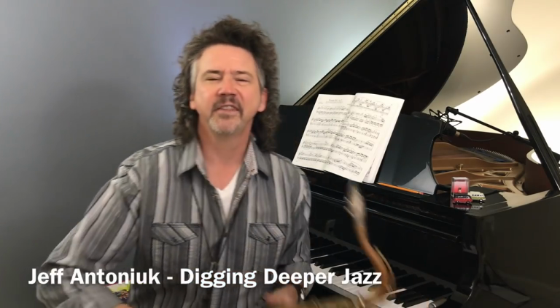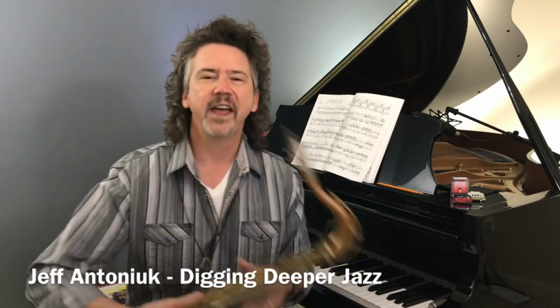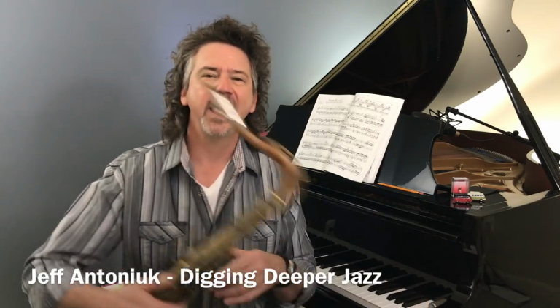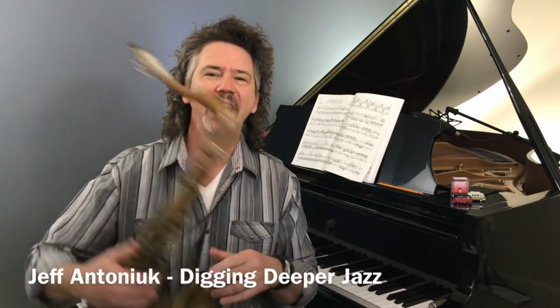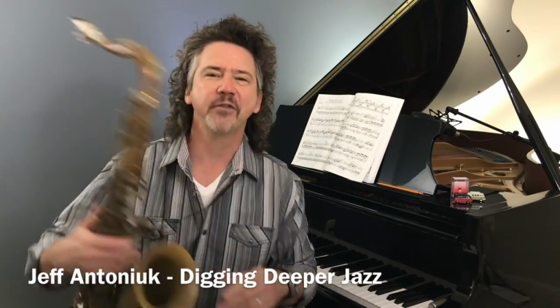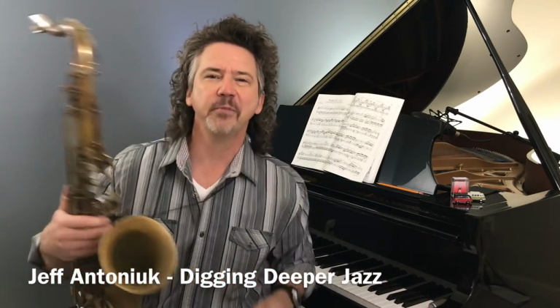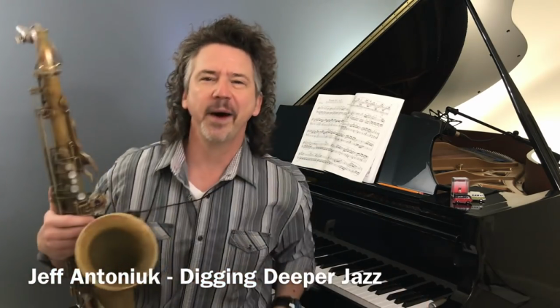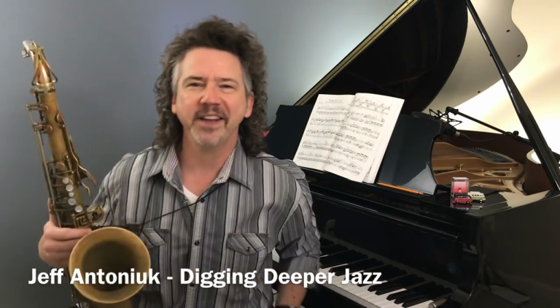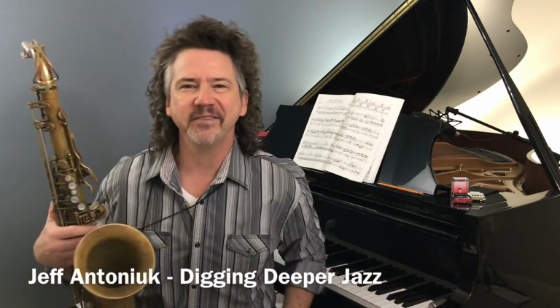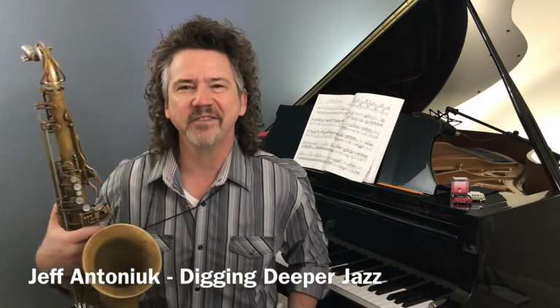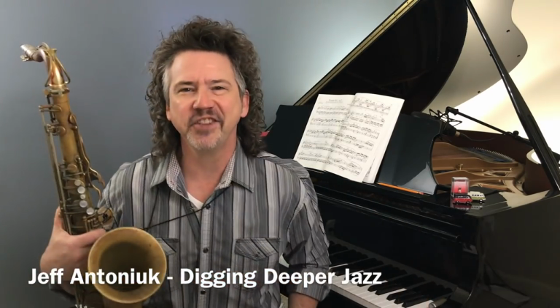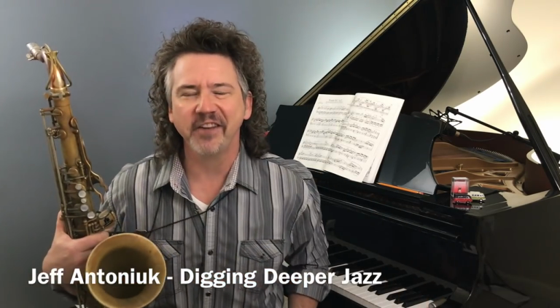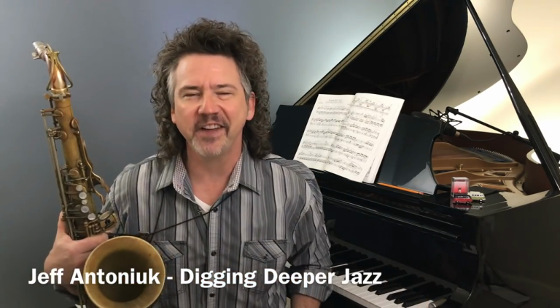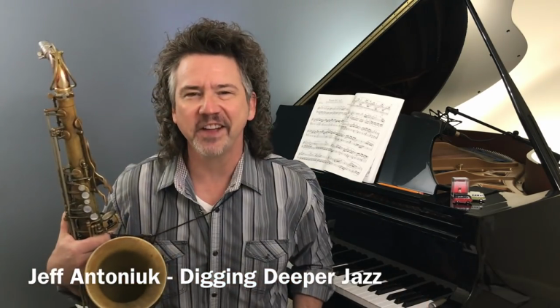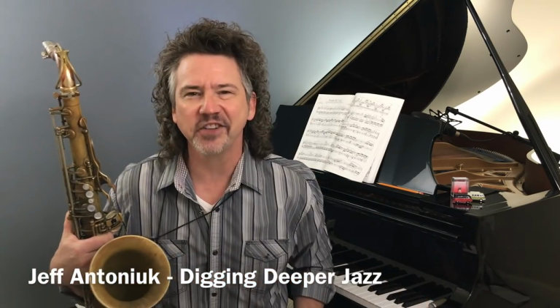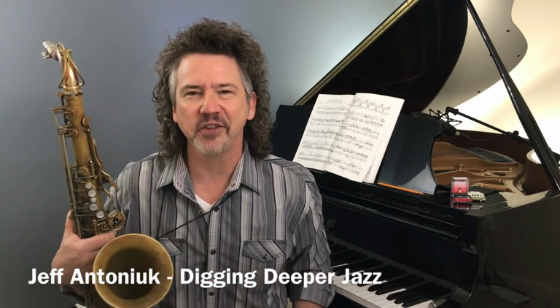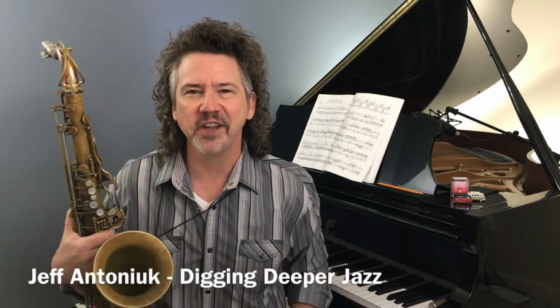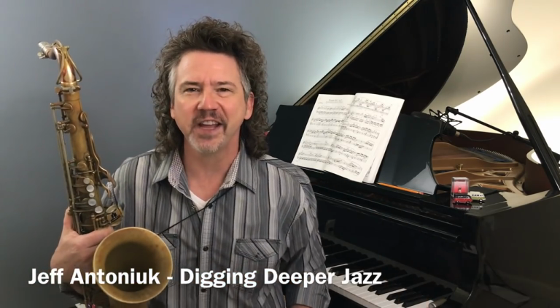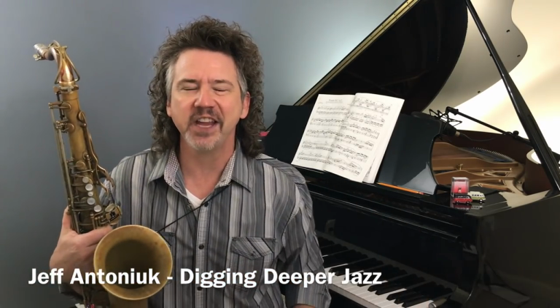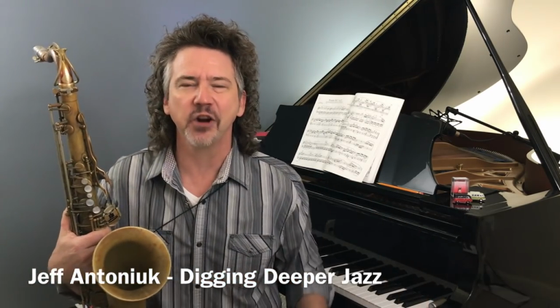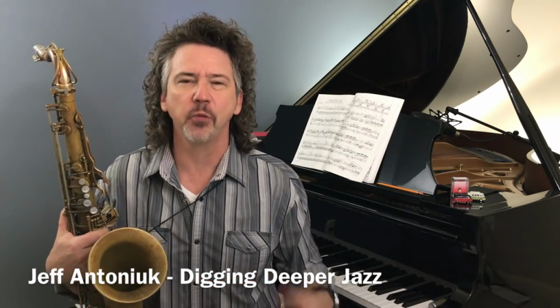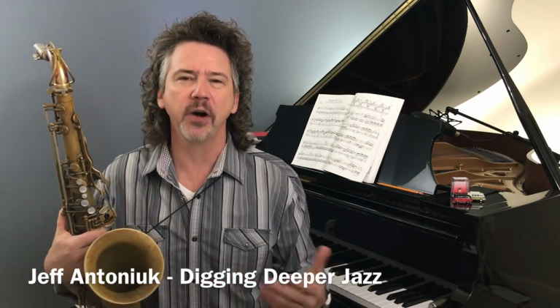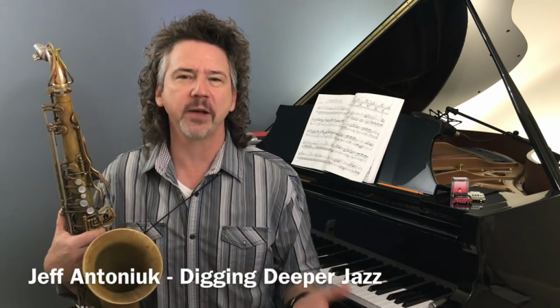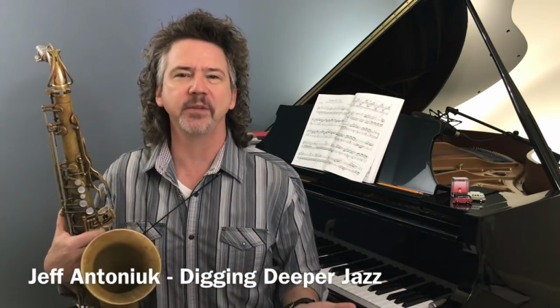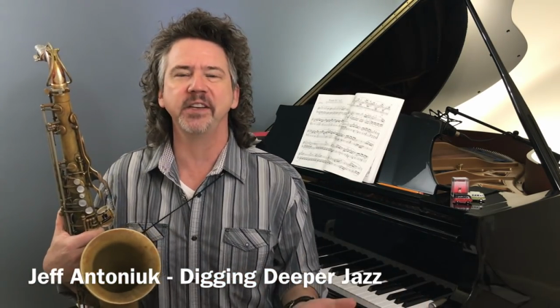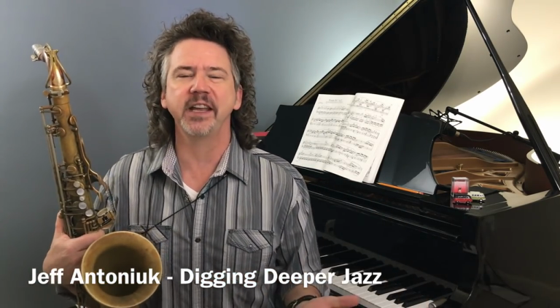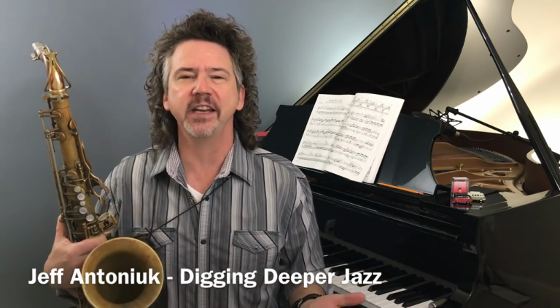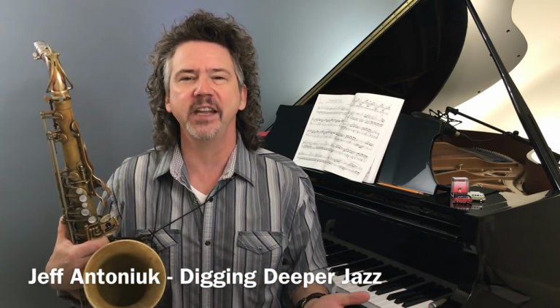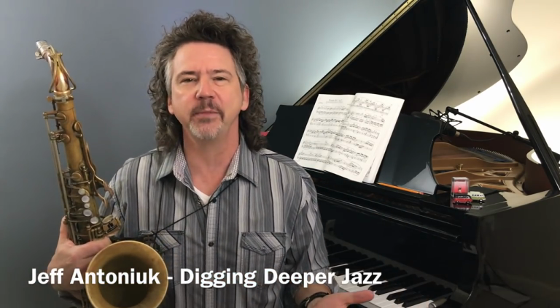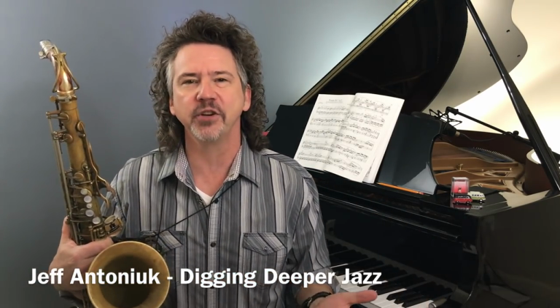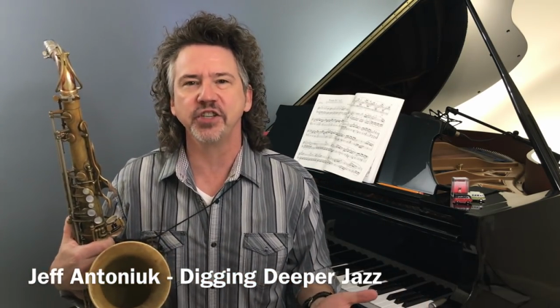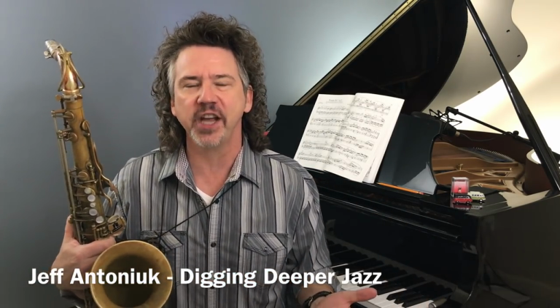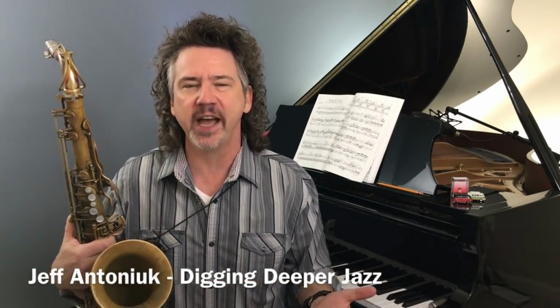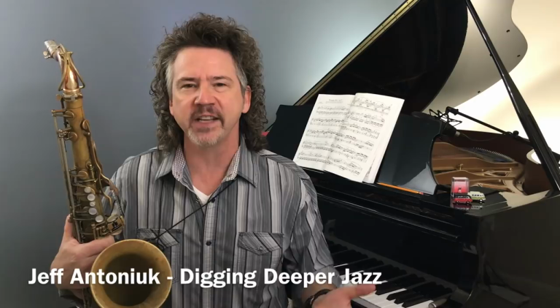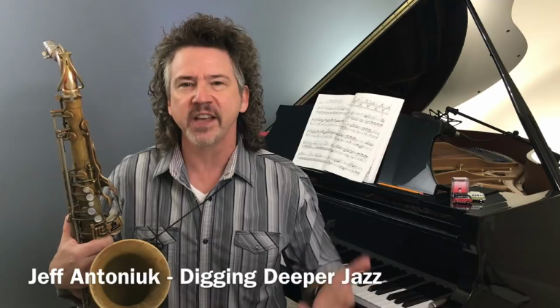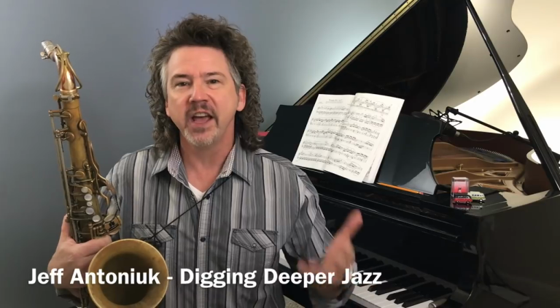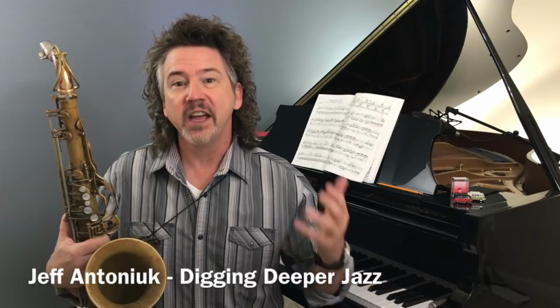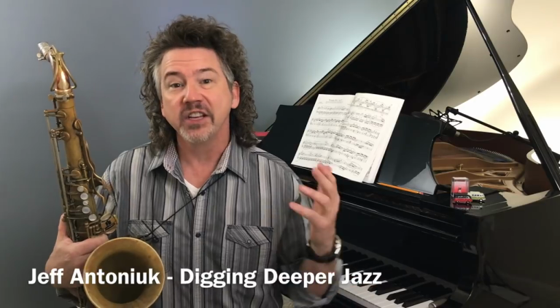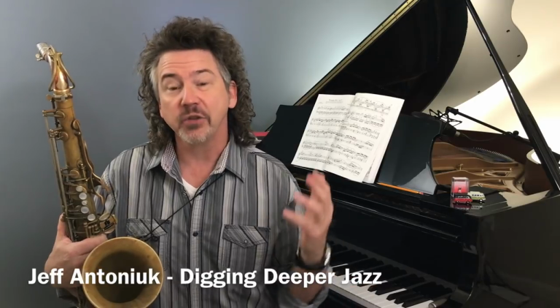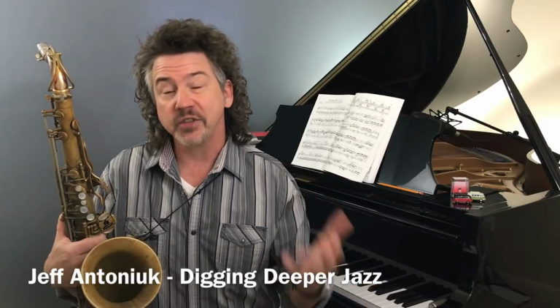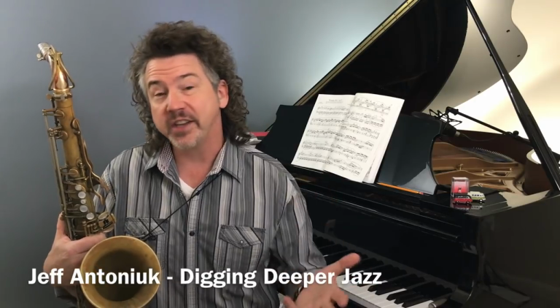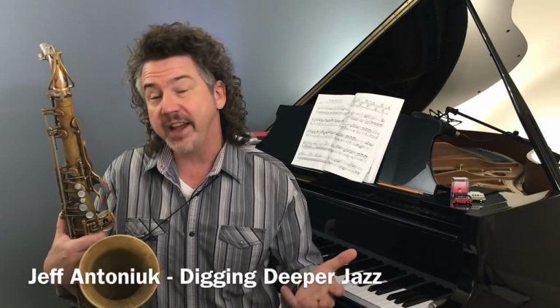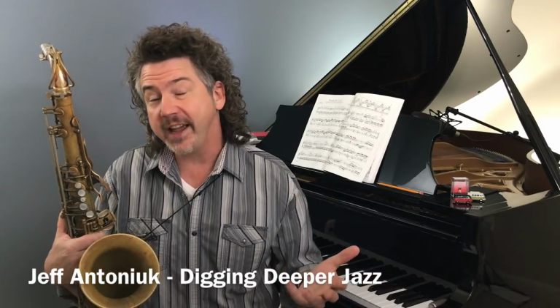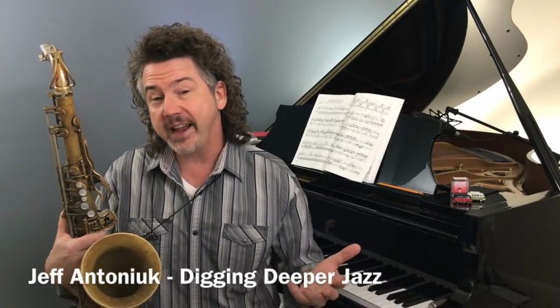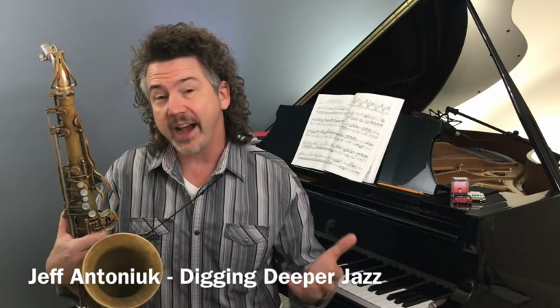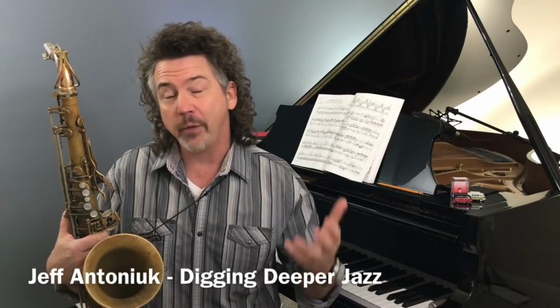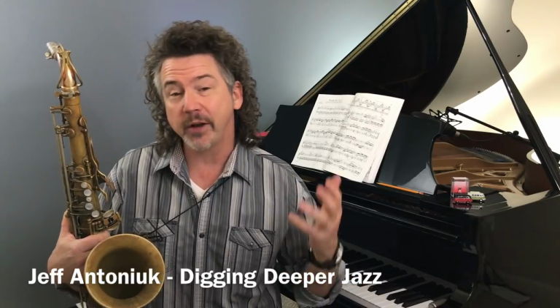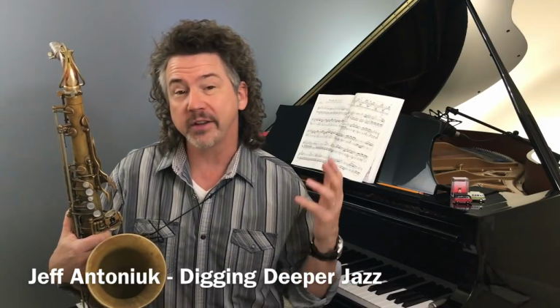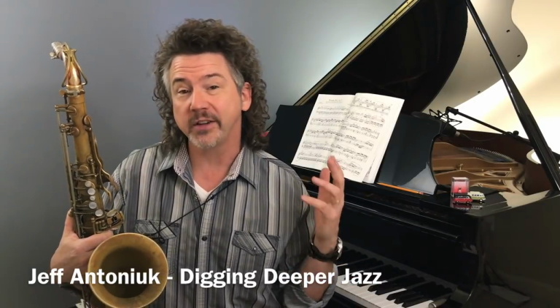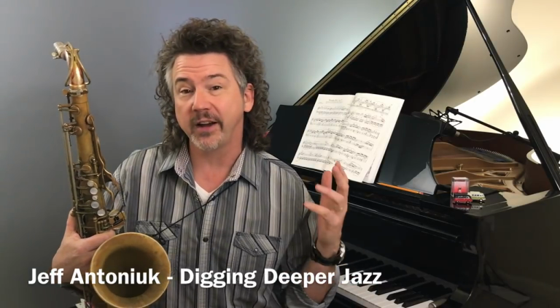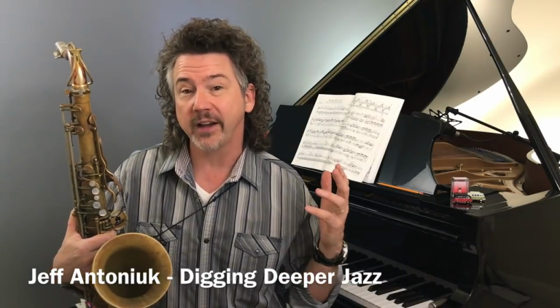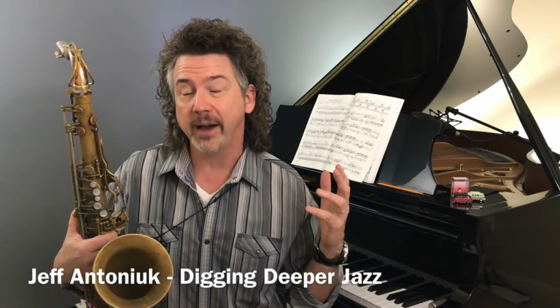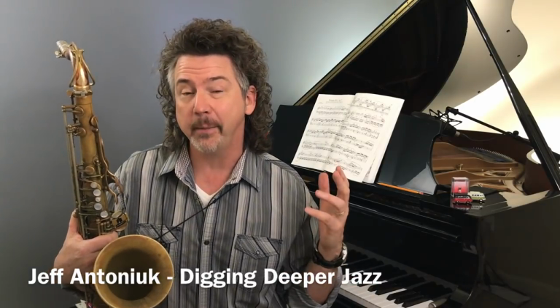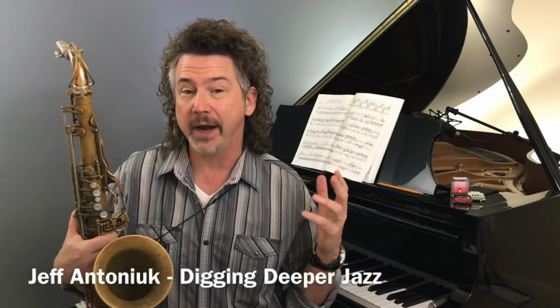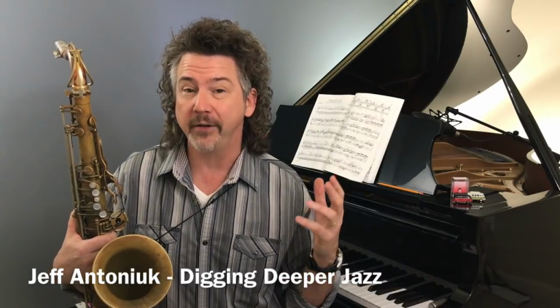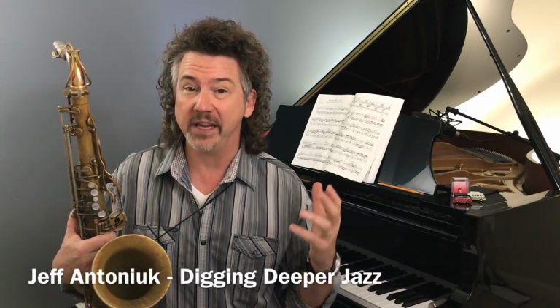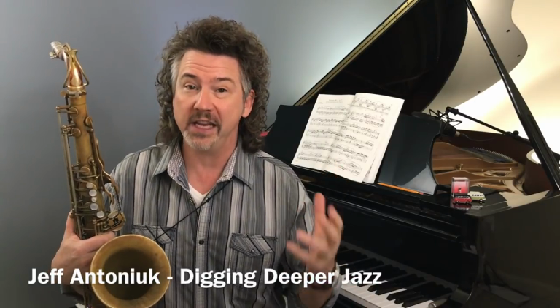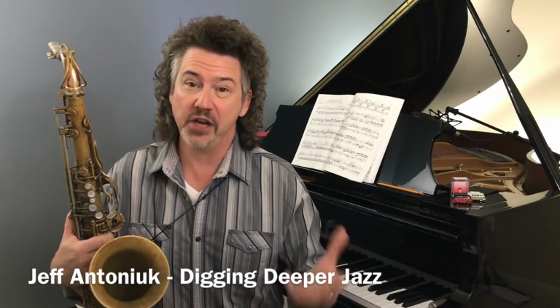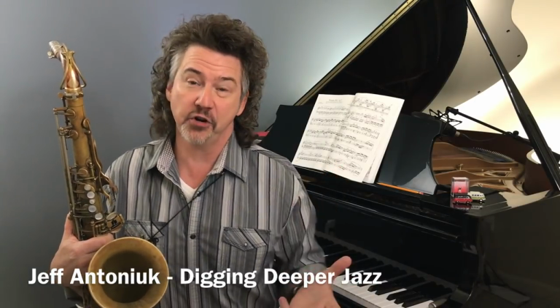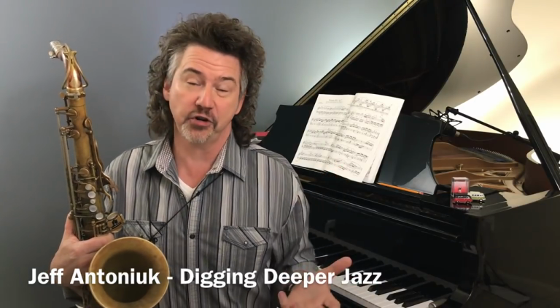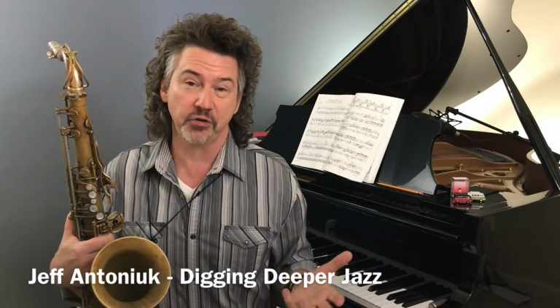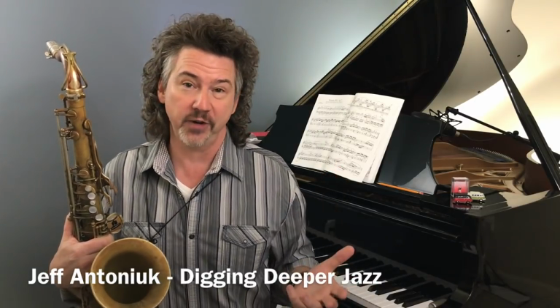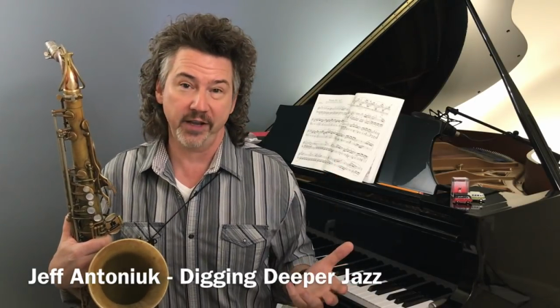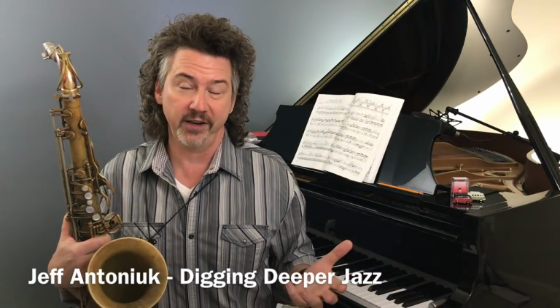Hey everybody, Jeff Antoniak here. Welcome to Digging Deeper Jazz. Today I want to talk about ear training.